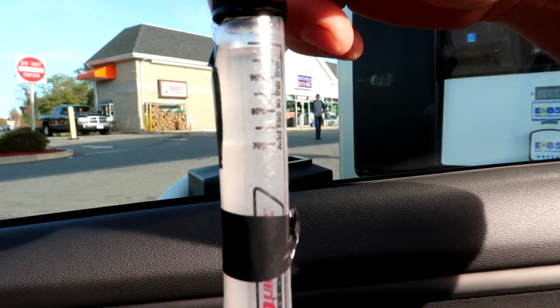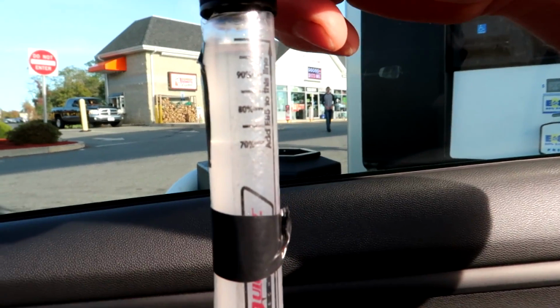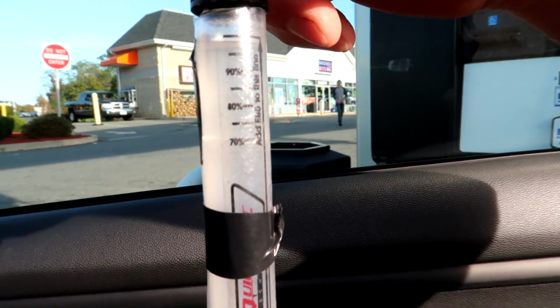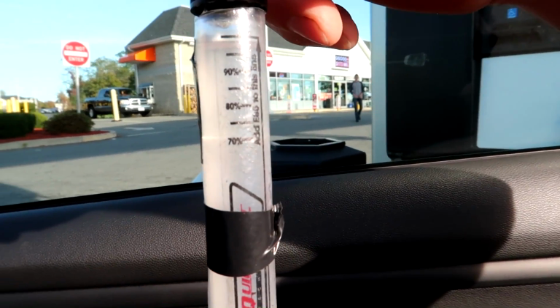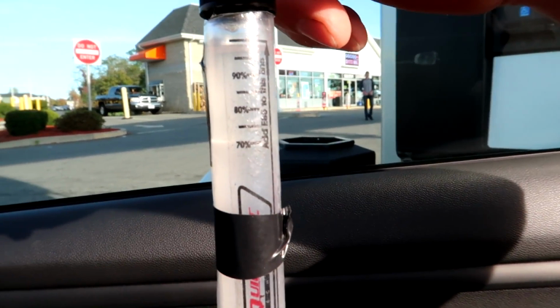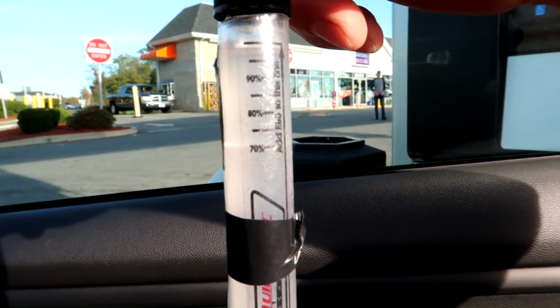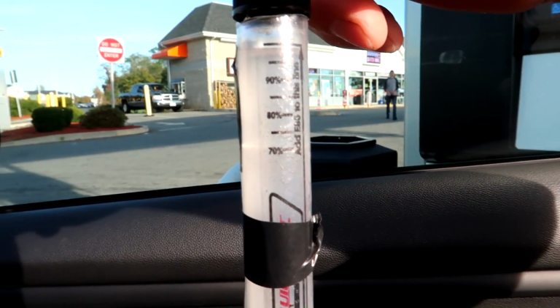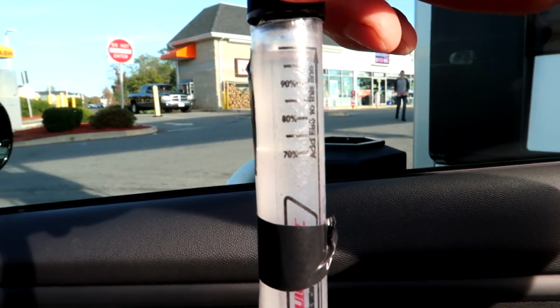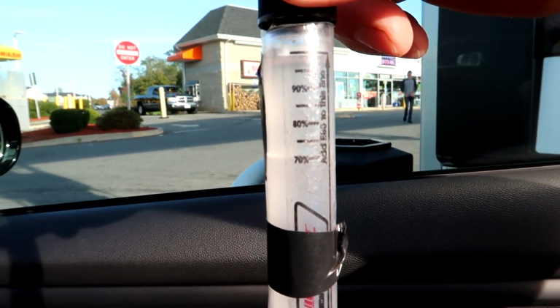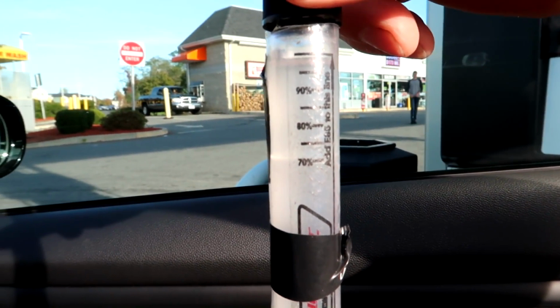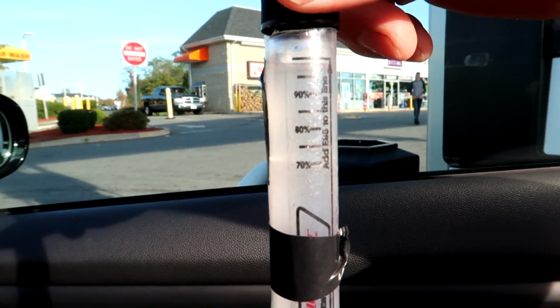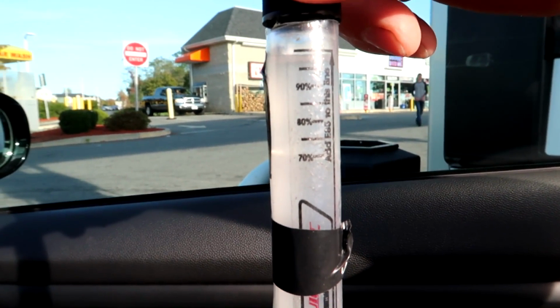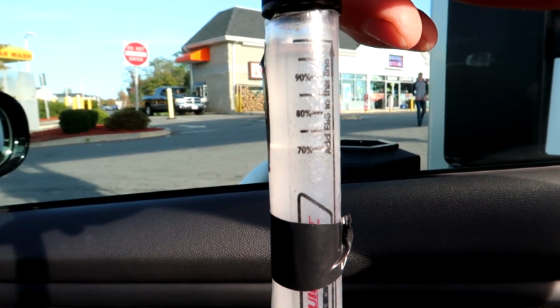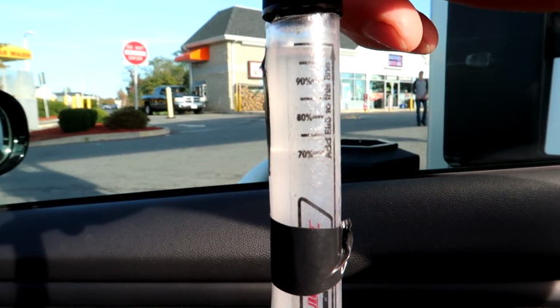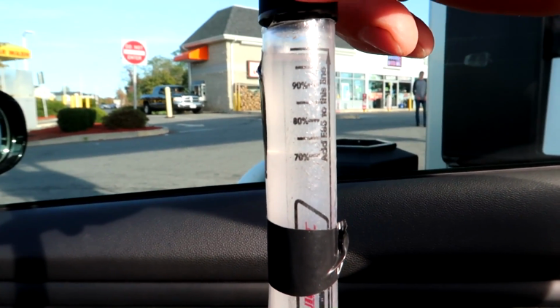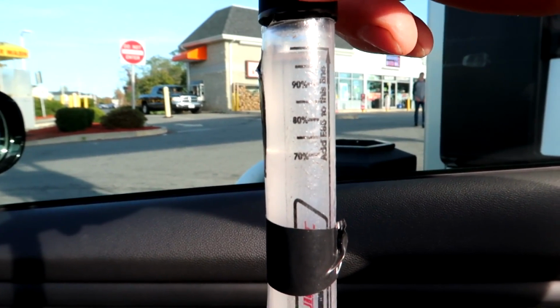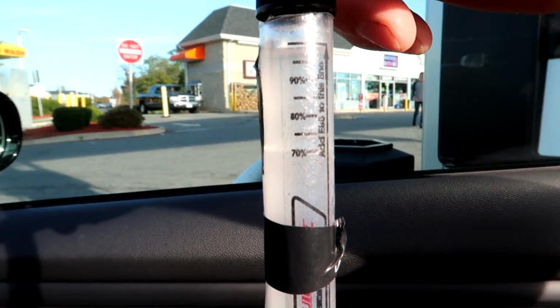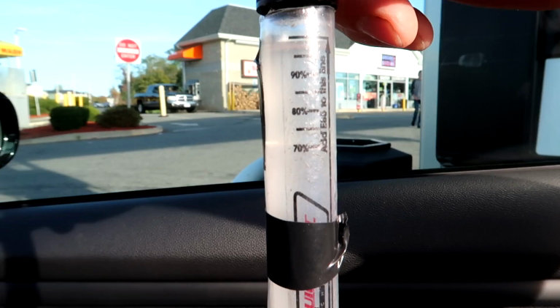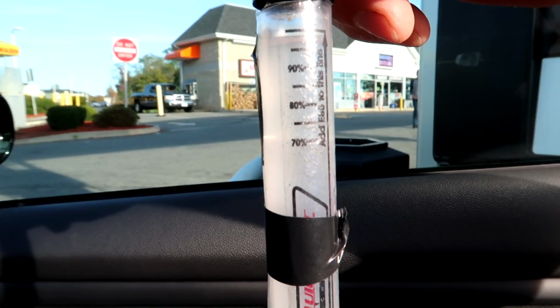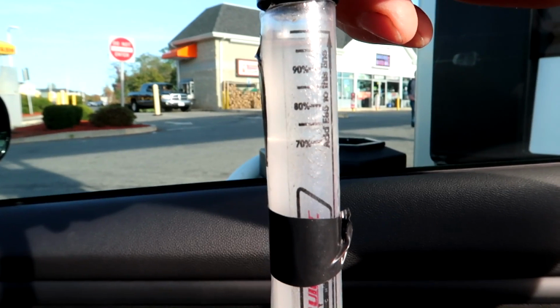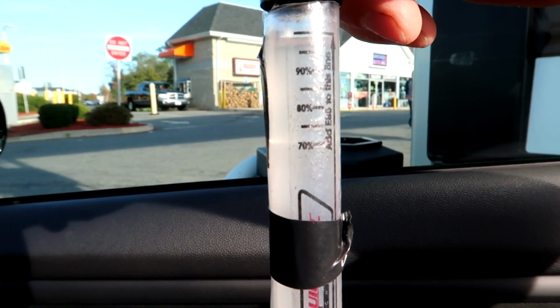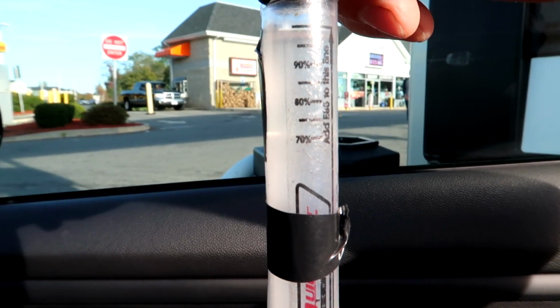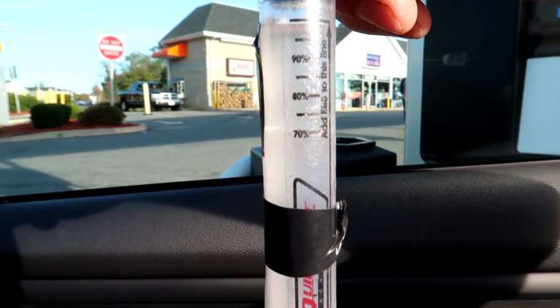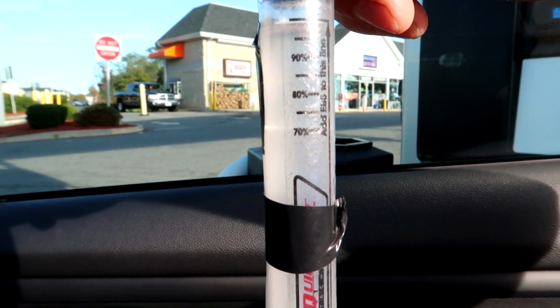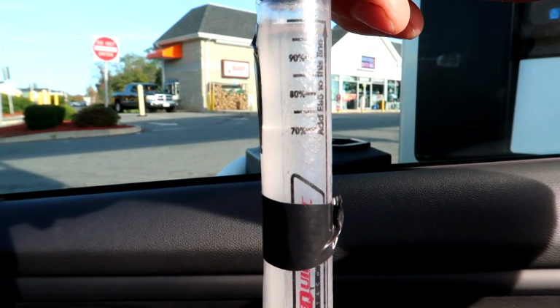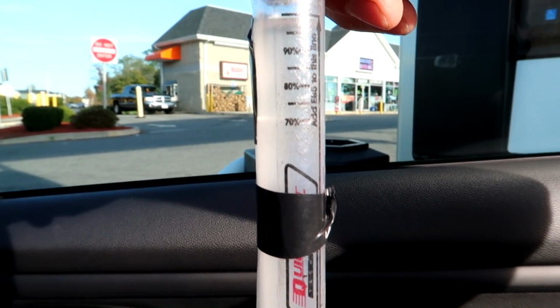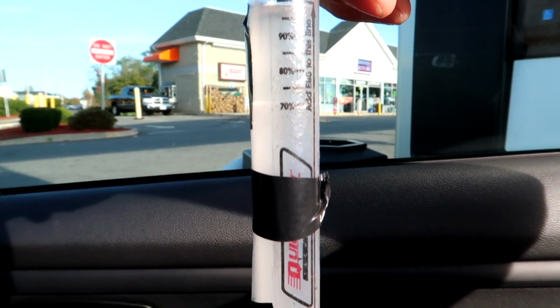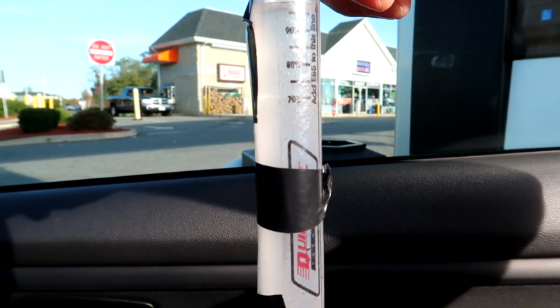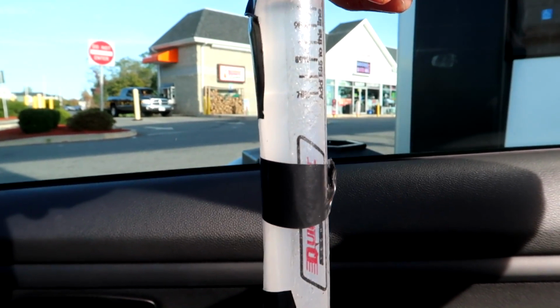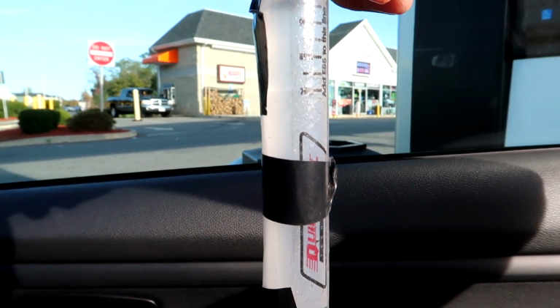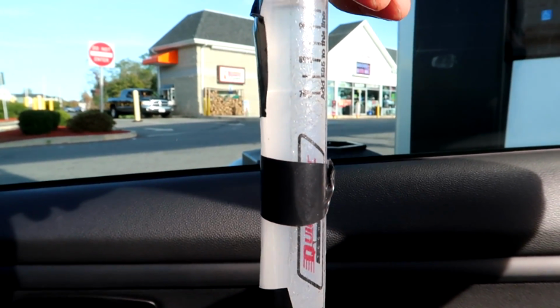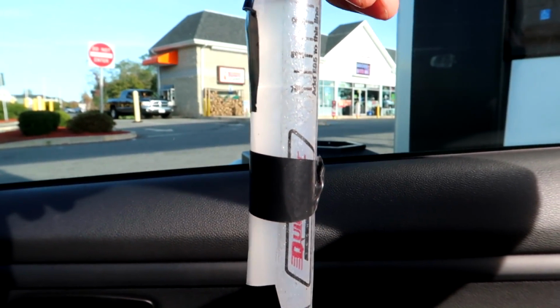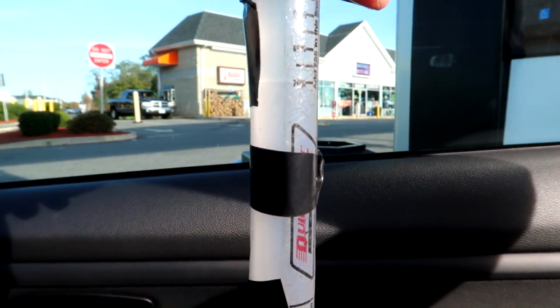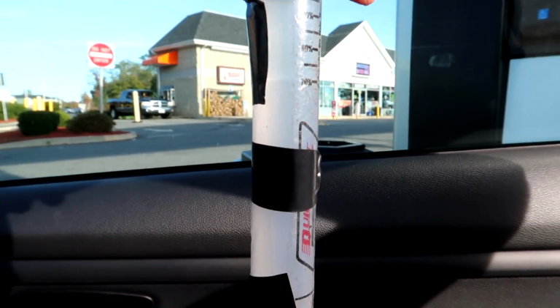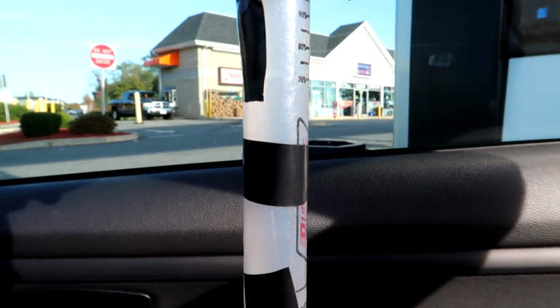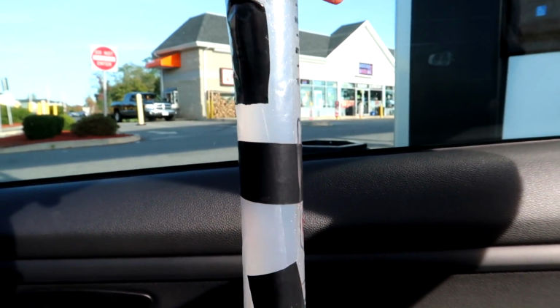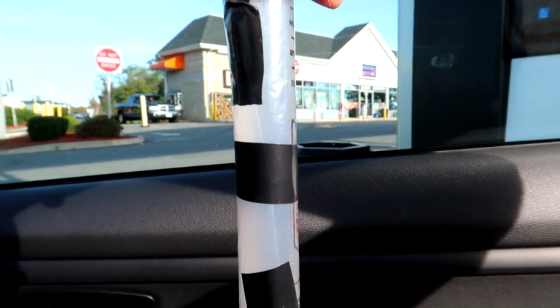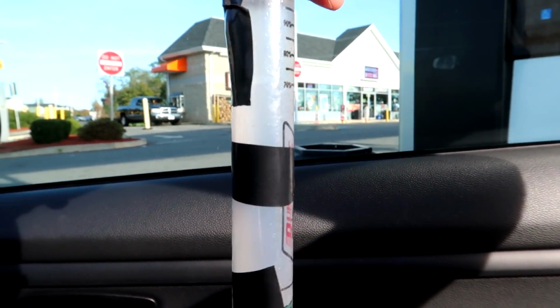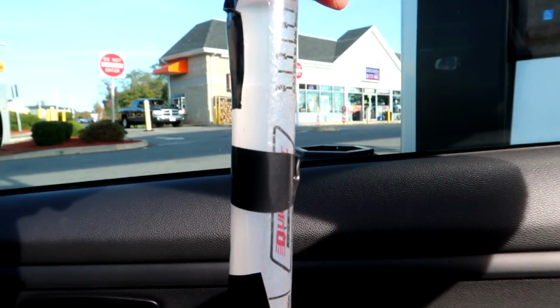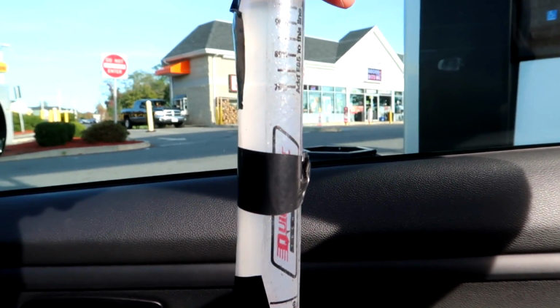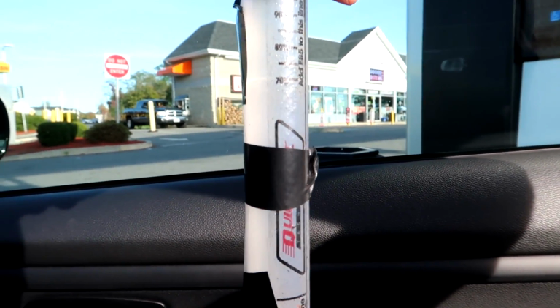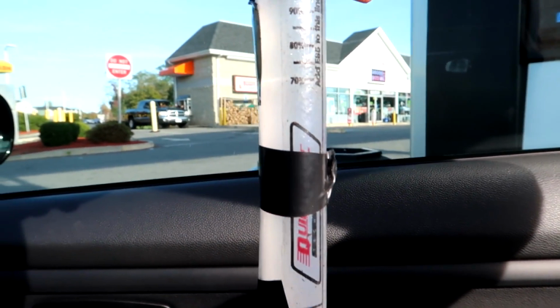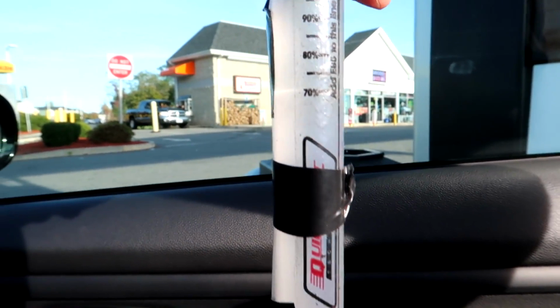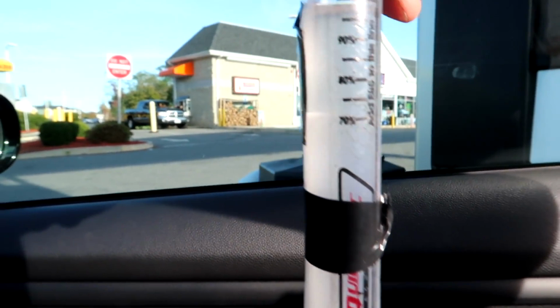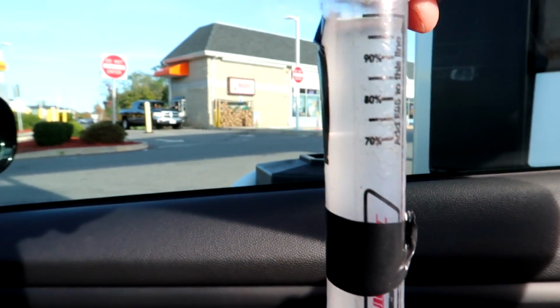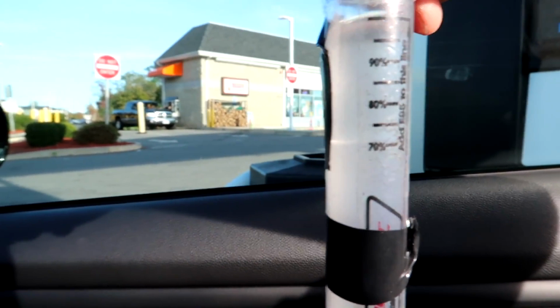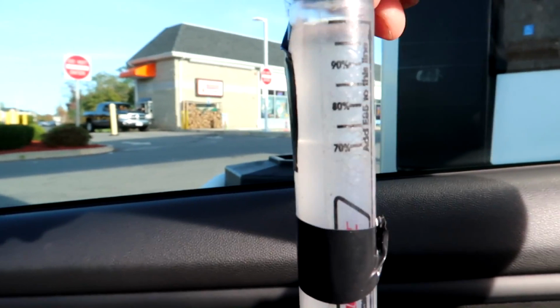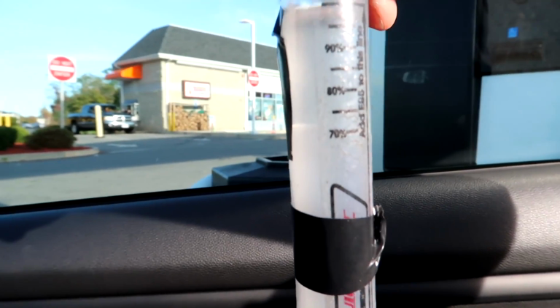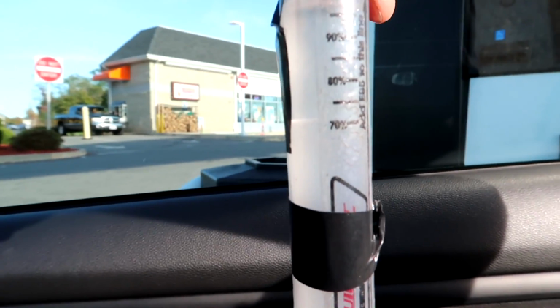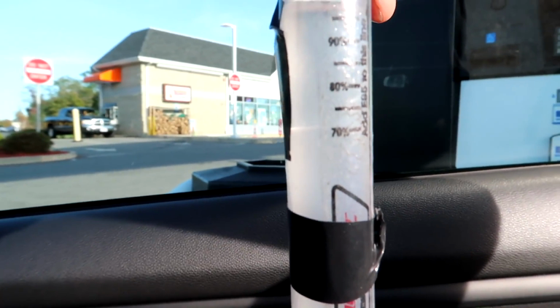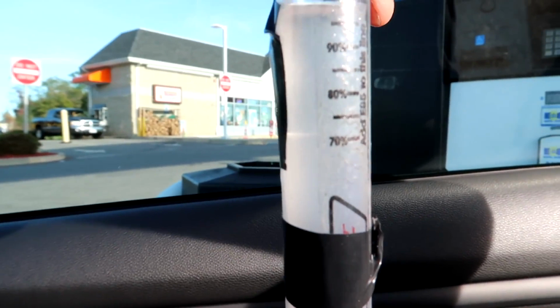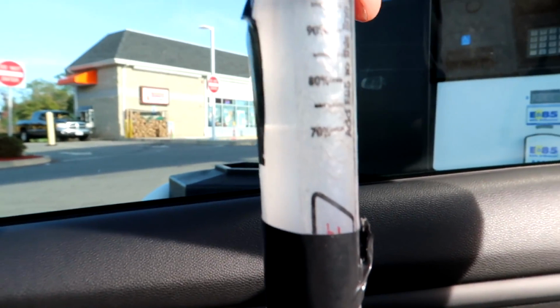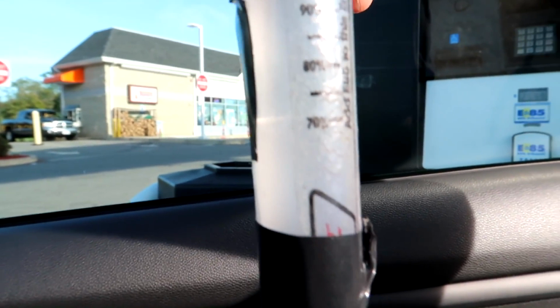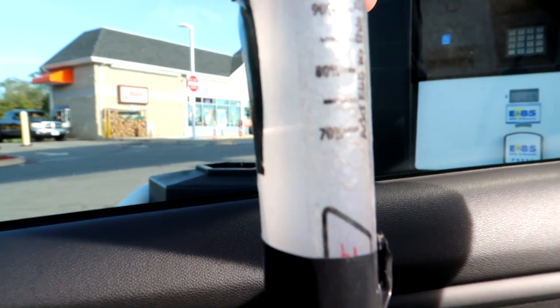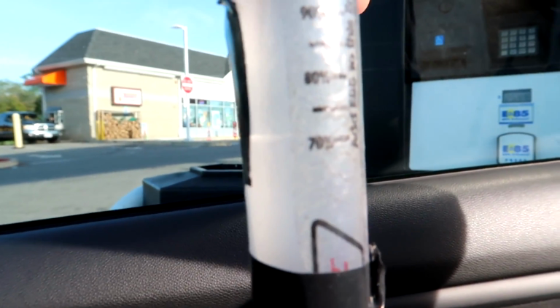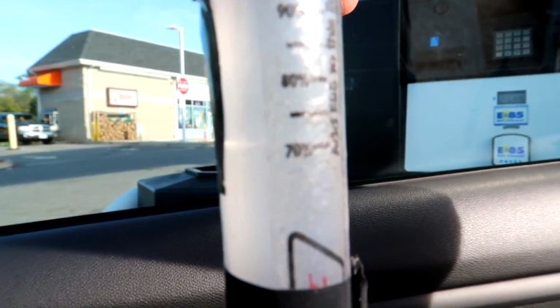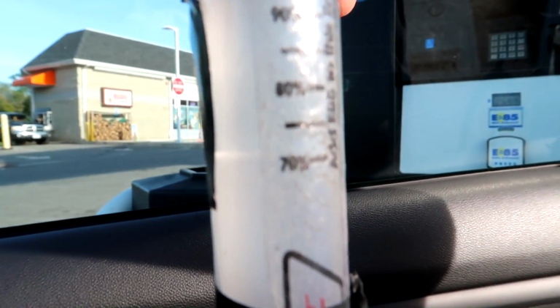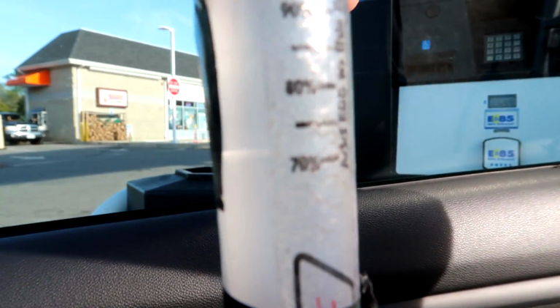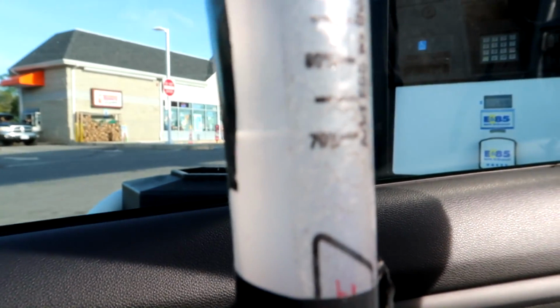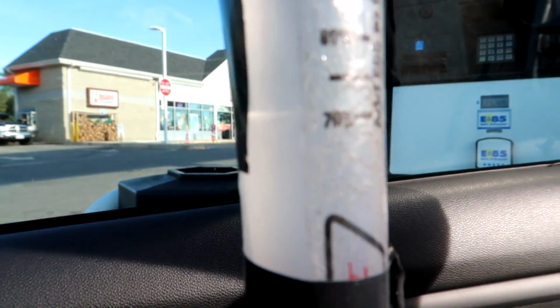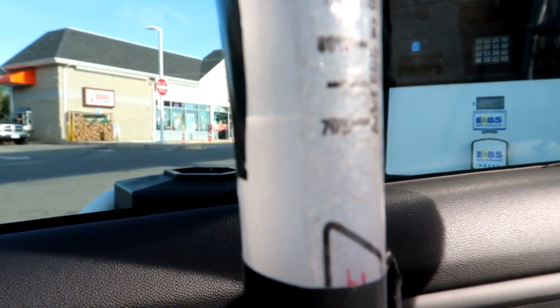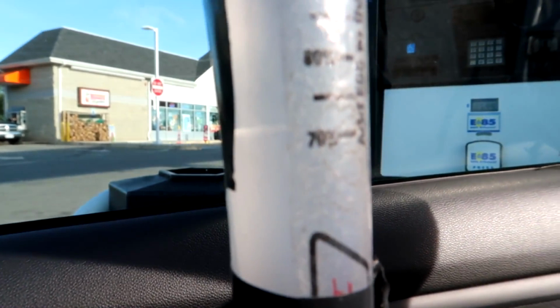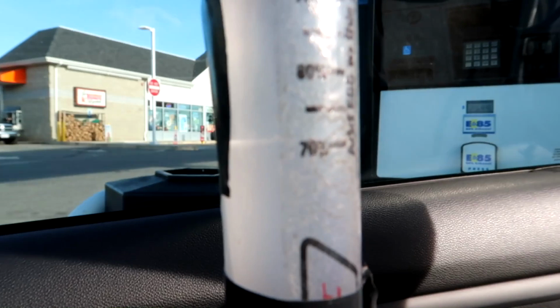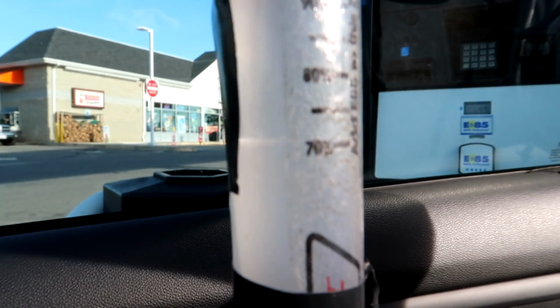So as you can see, this gas pump — this fuel pump — is pumping out E70, 70% ethanol.